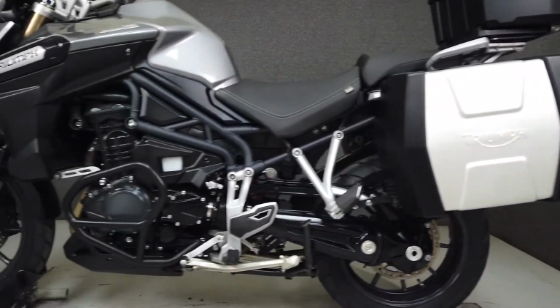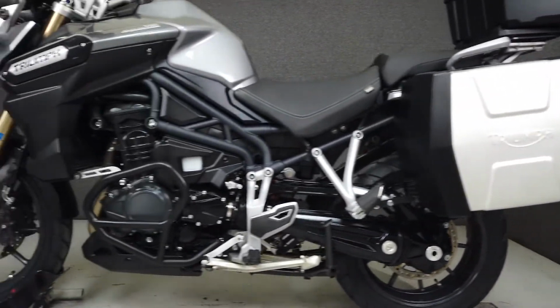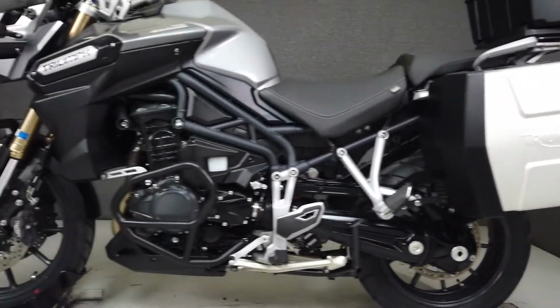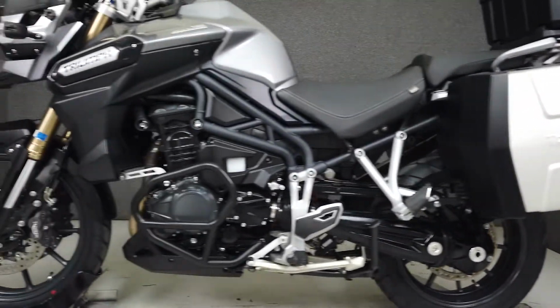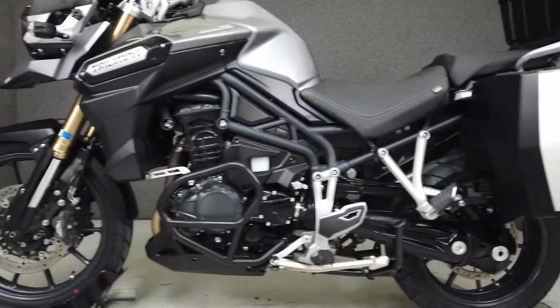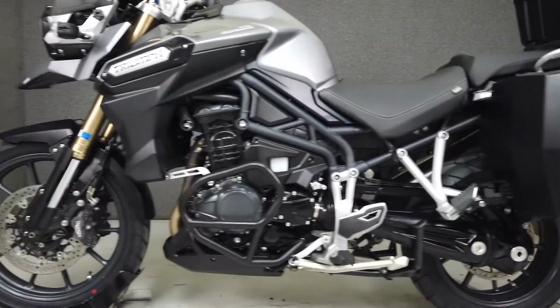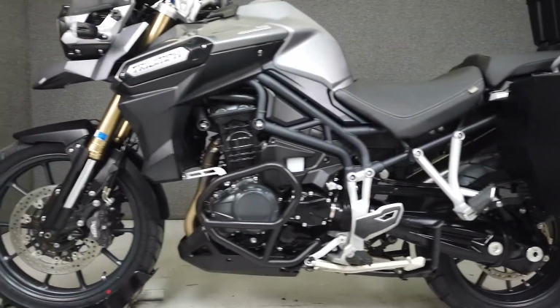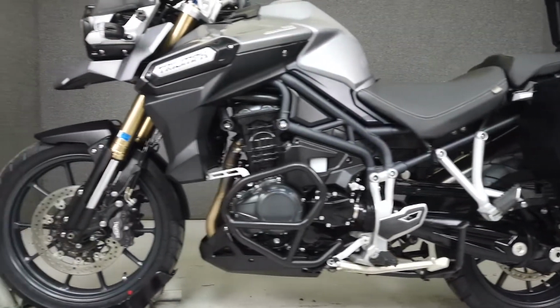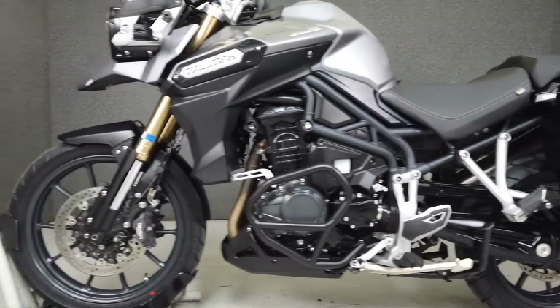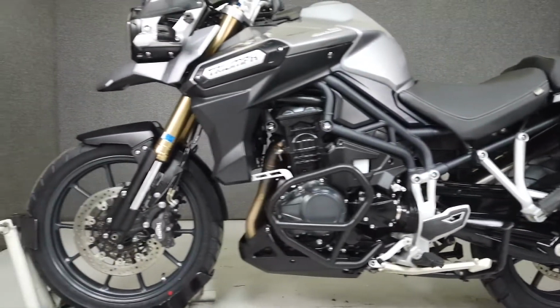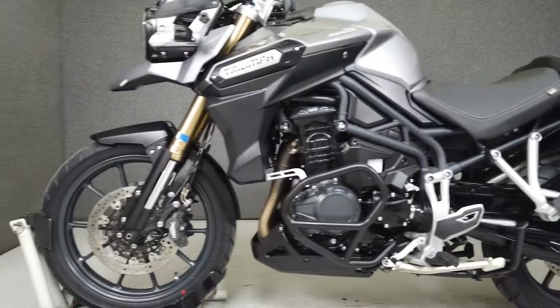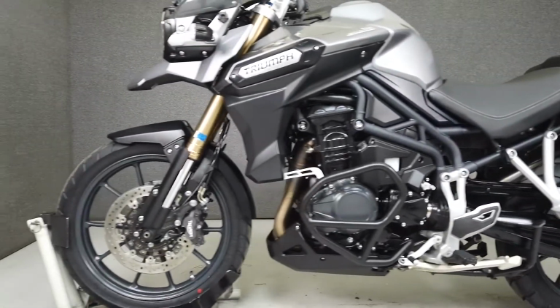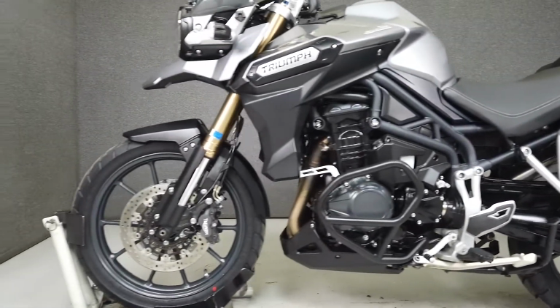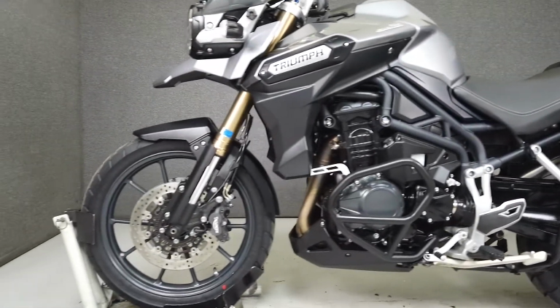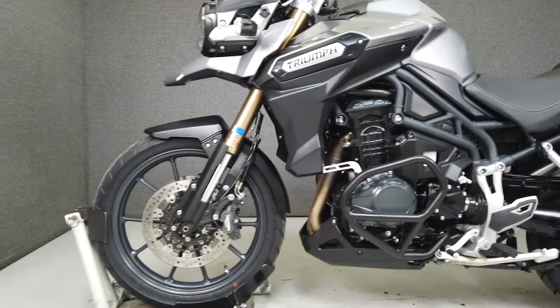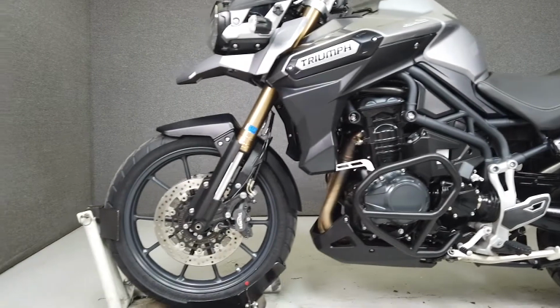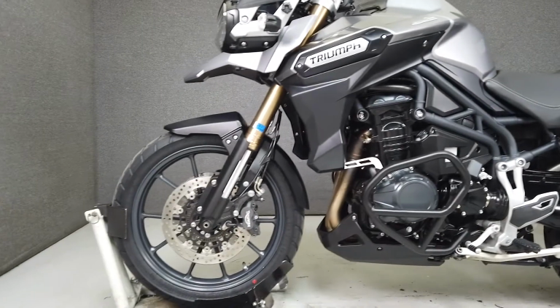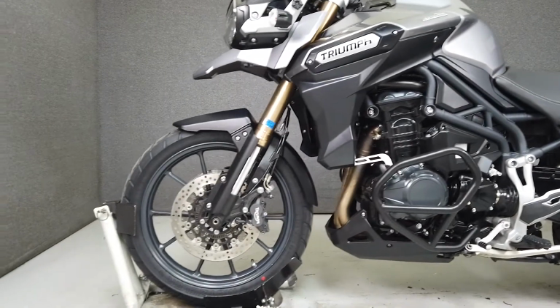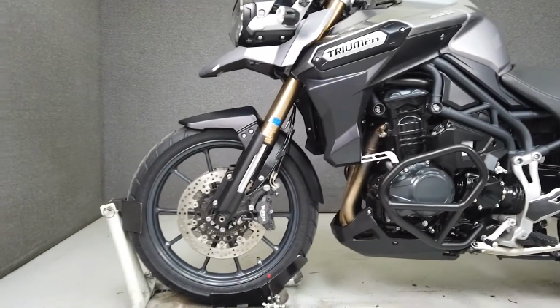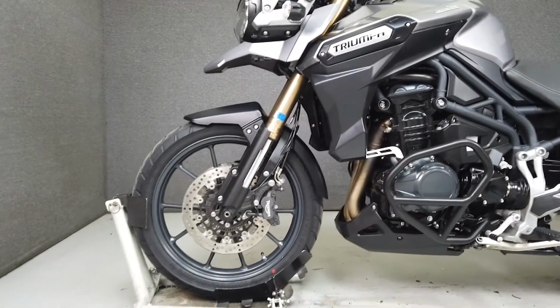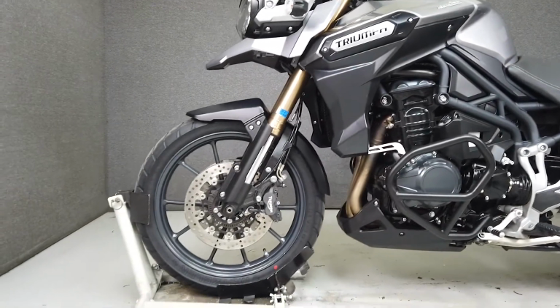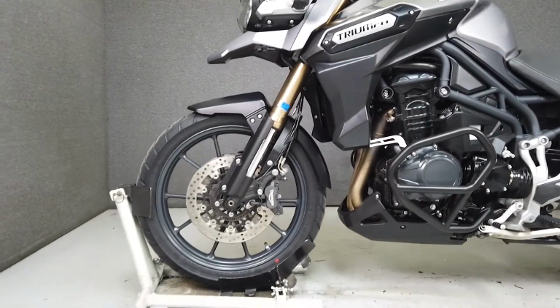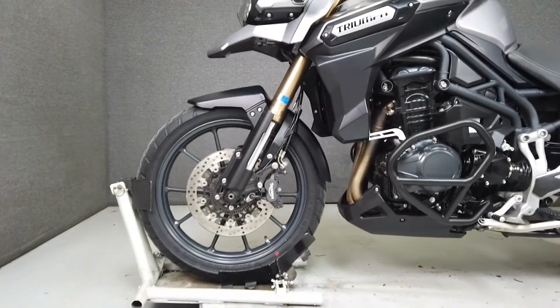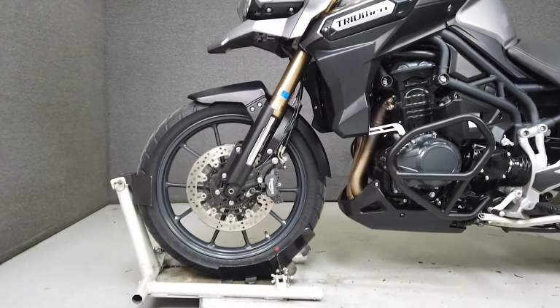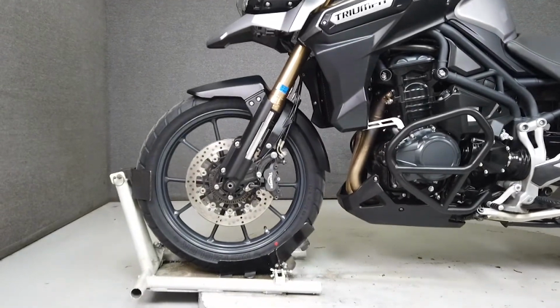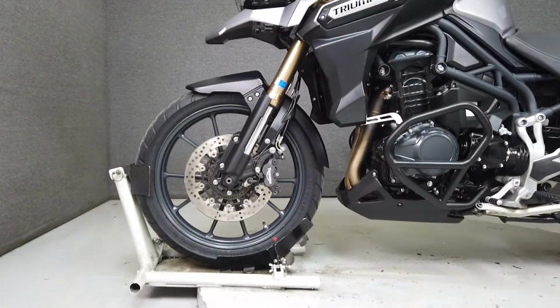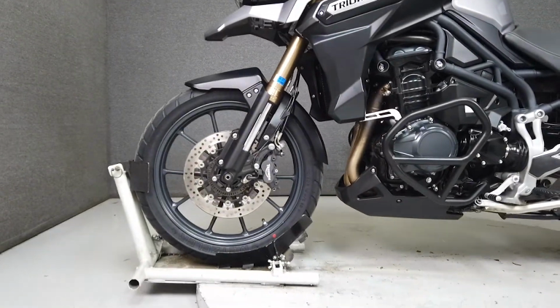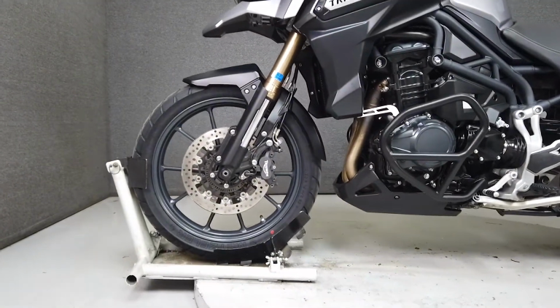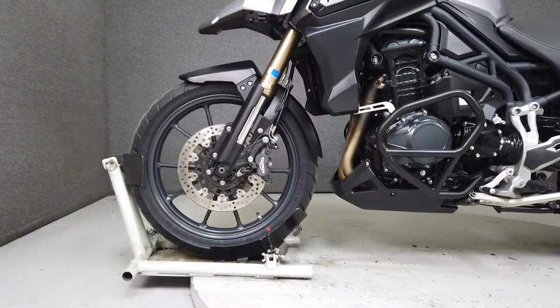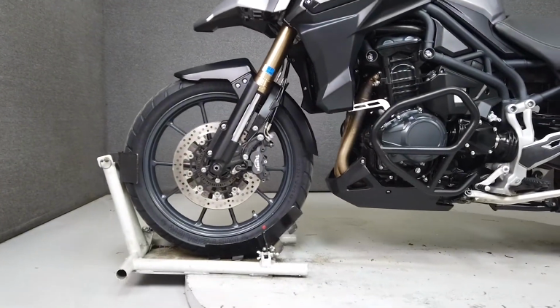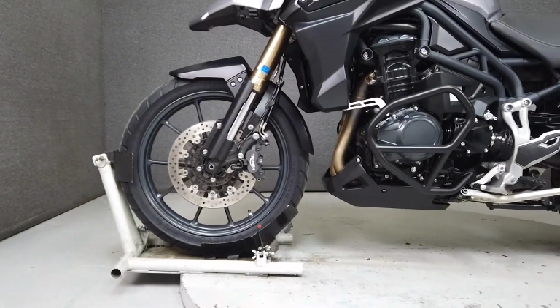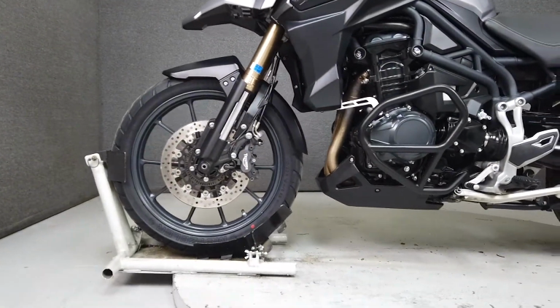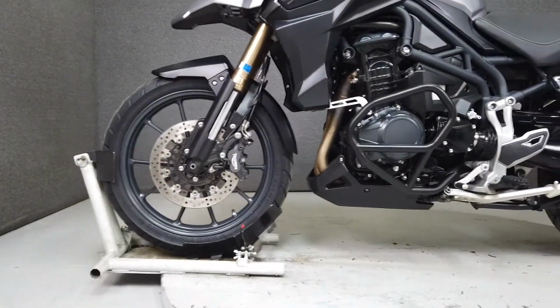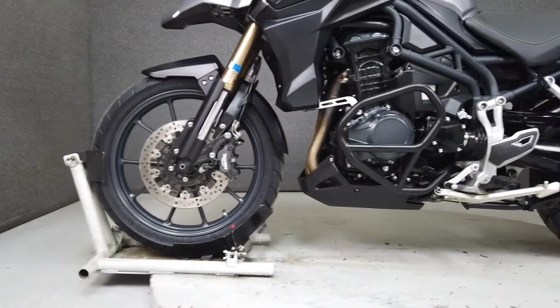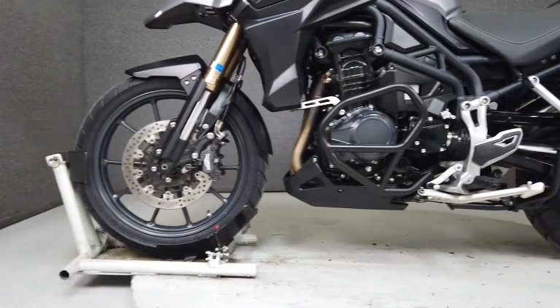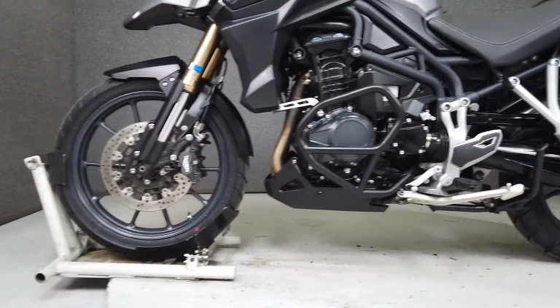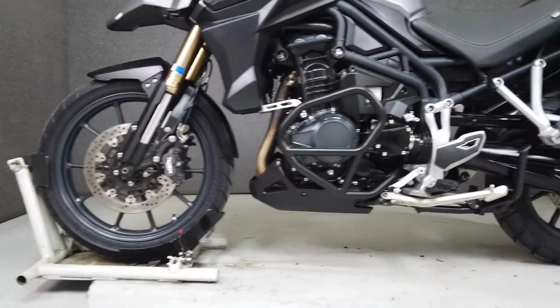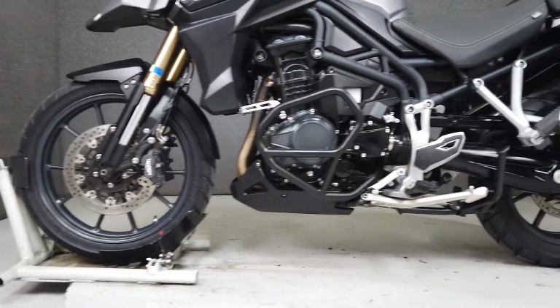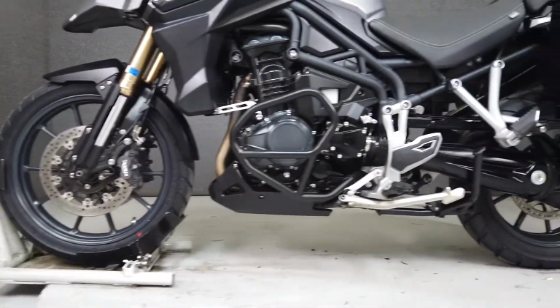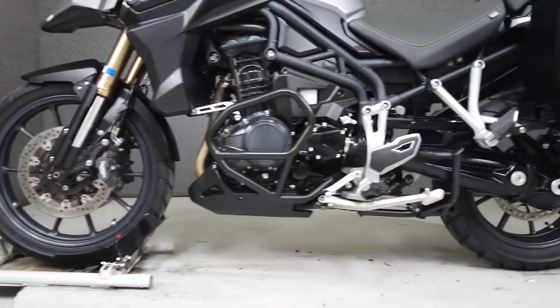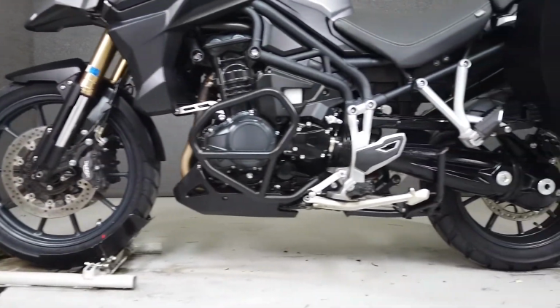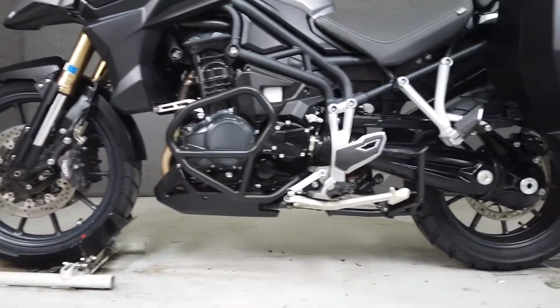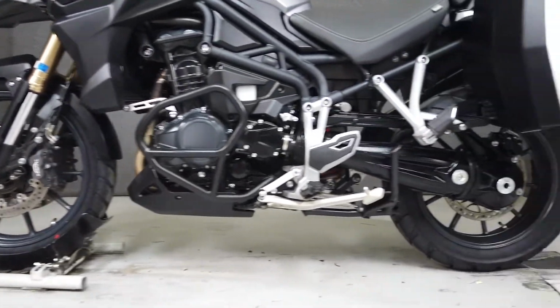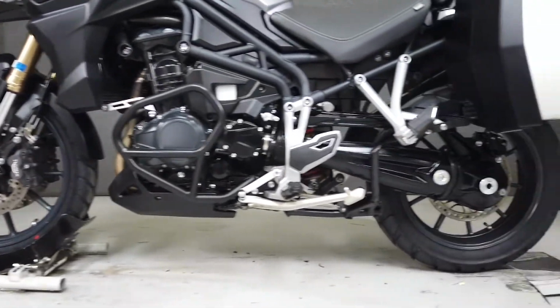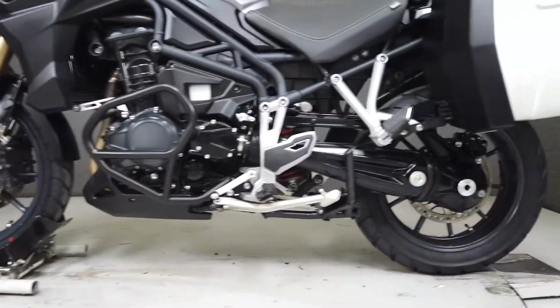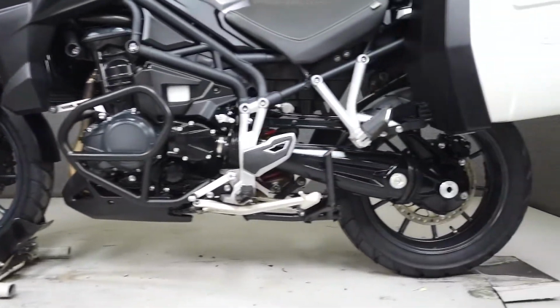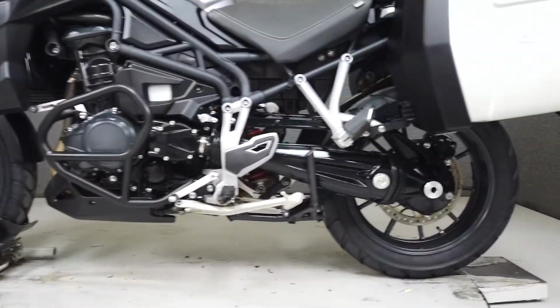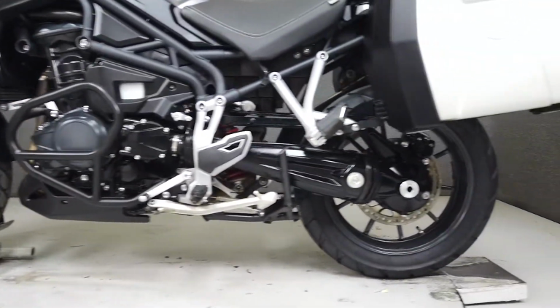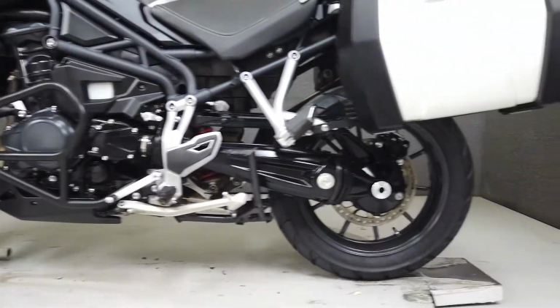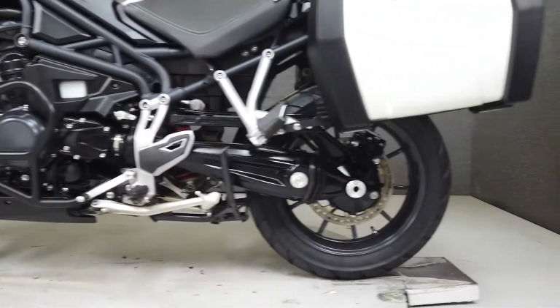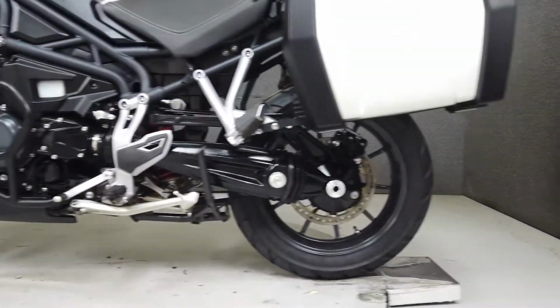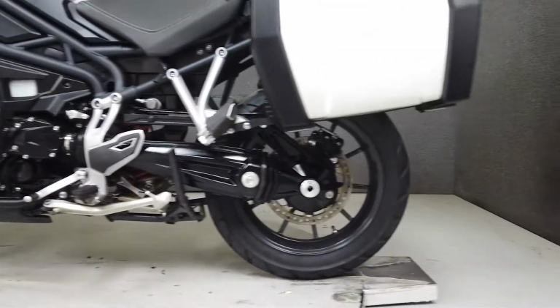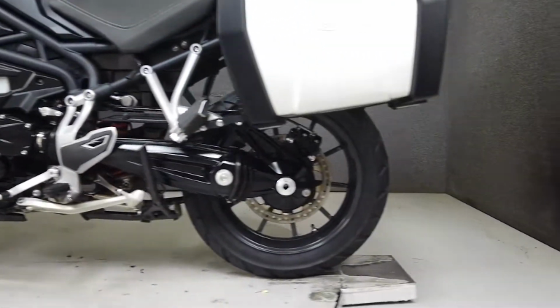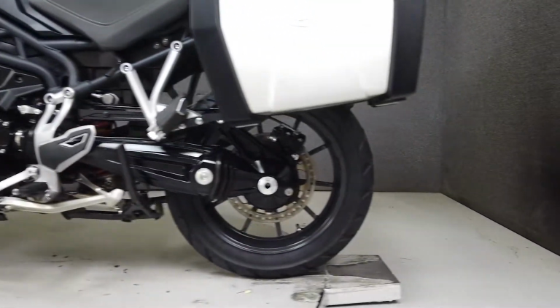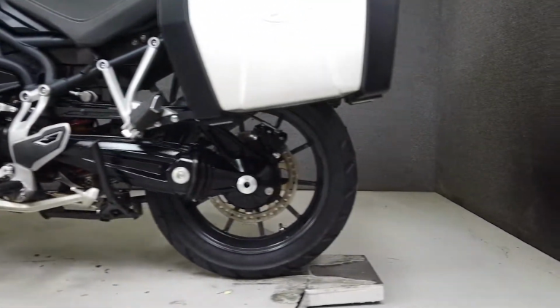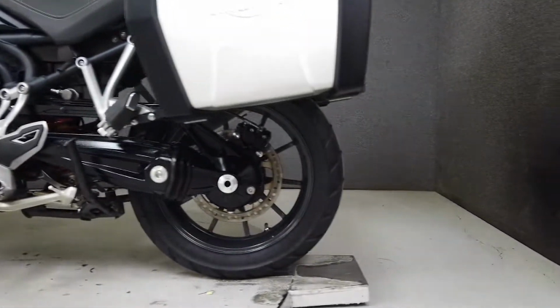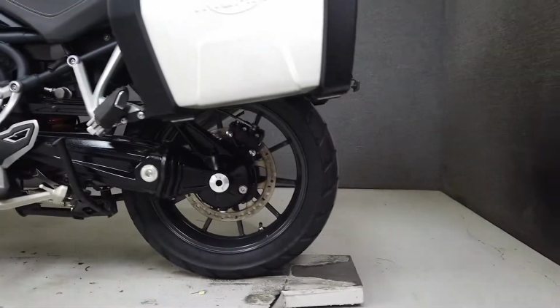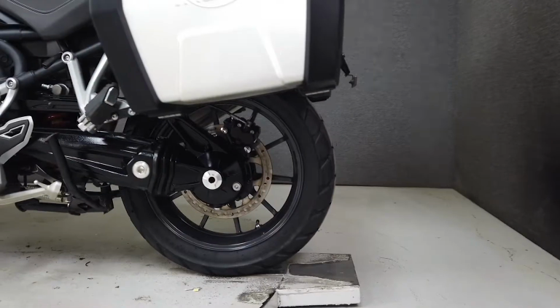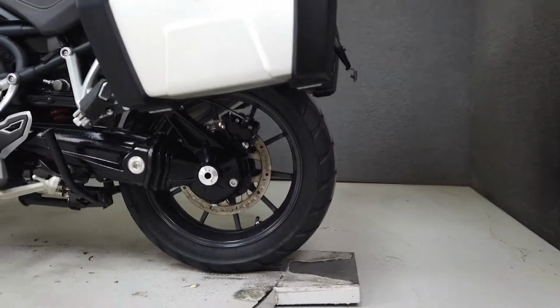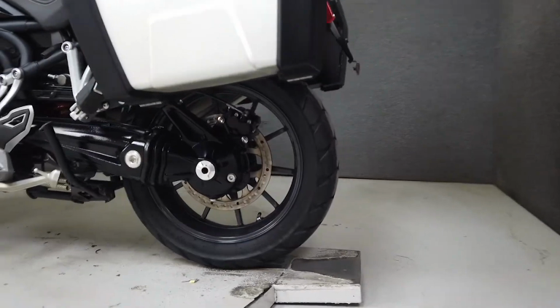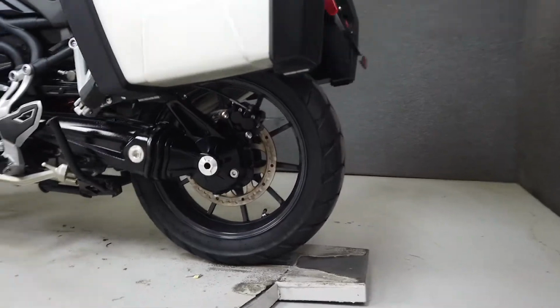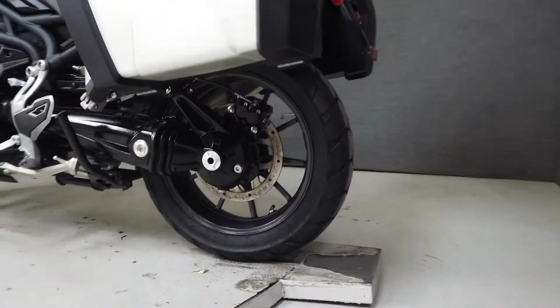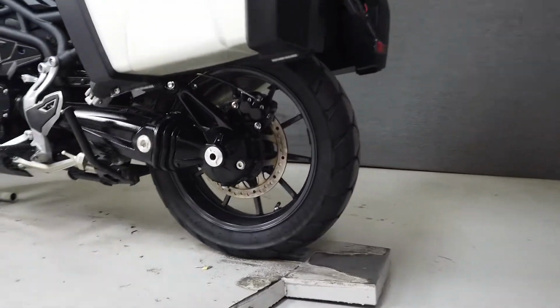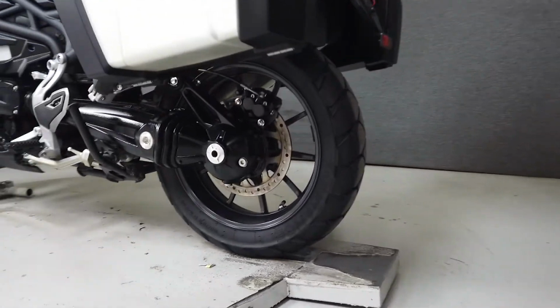With 137 horsepower and 89 foot-pounds of torque, it moves with authority and handles just as well. It has a seat height of 33 inches and weighs in at 502 pounds.